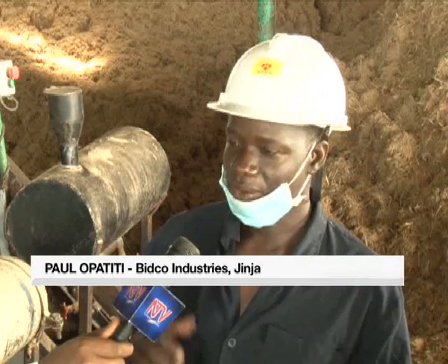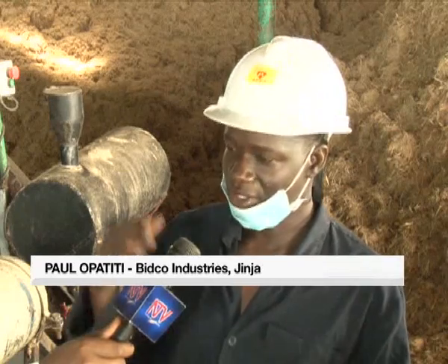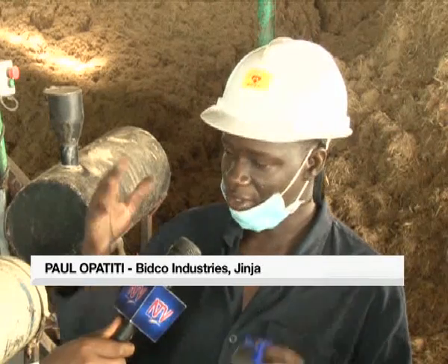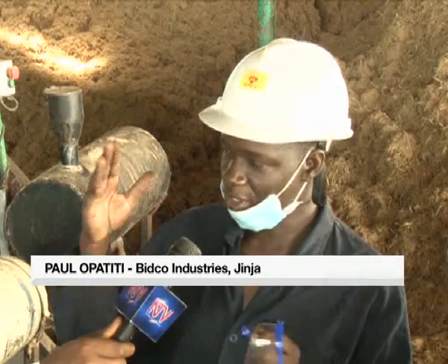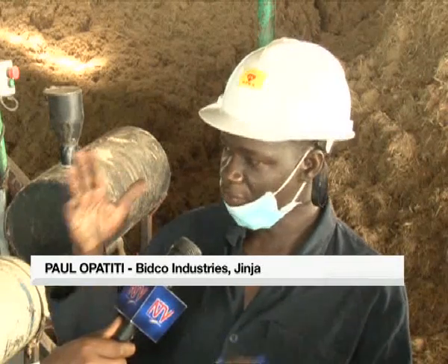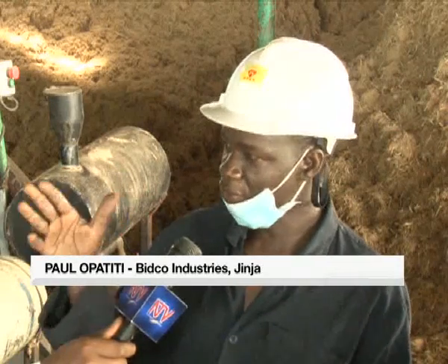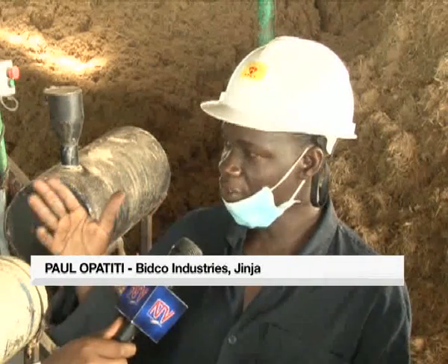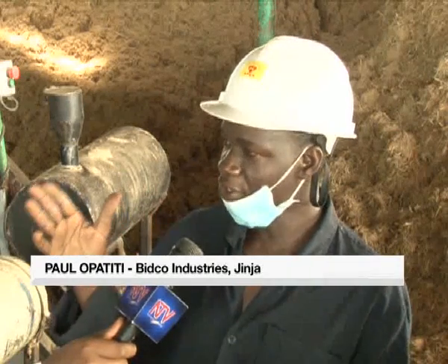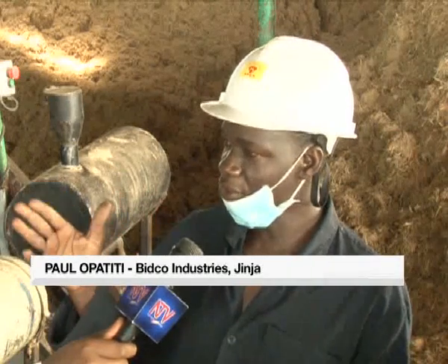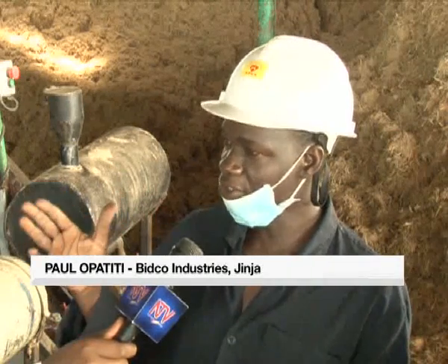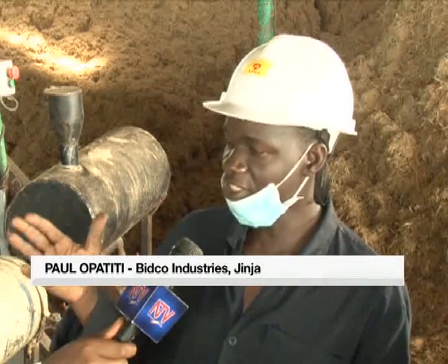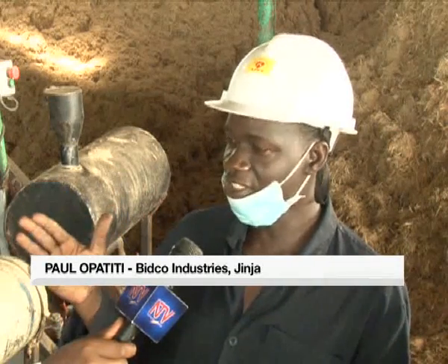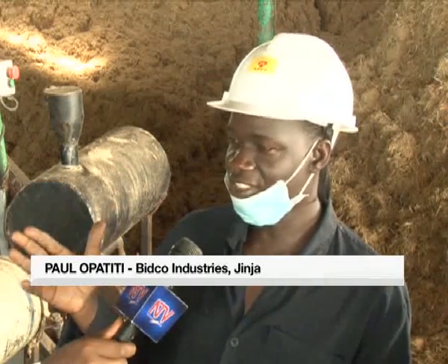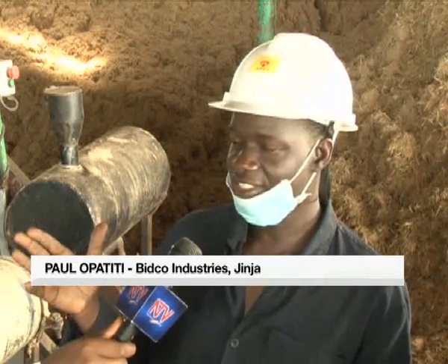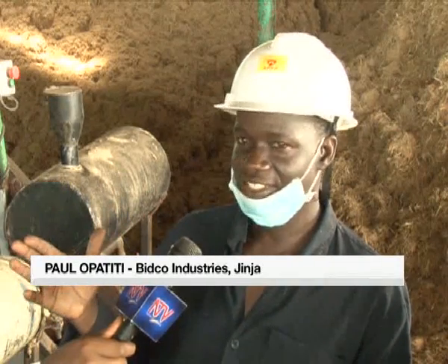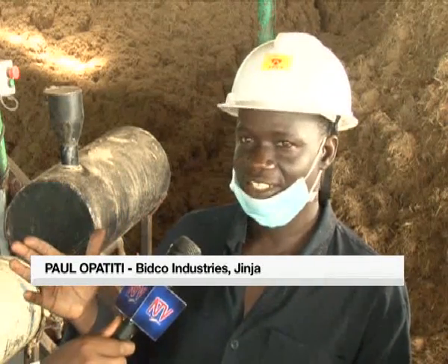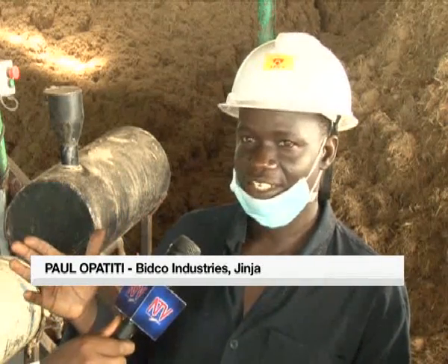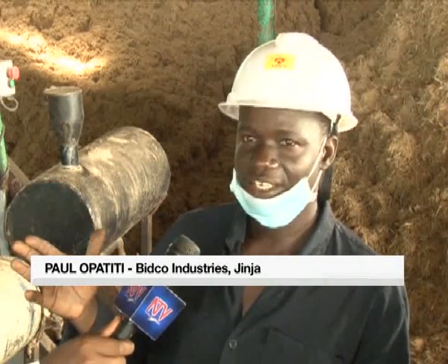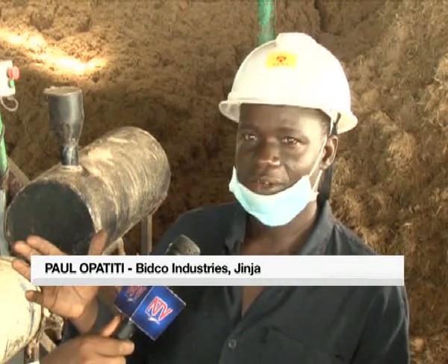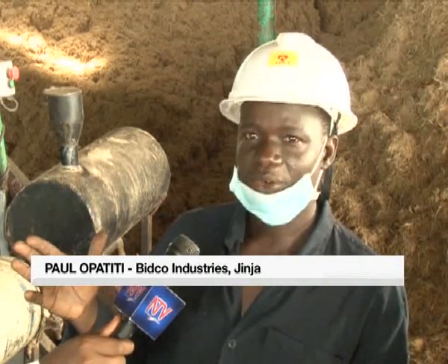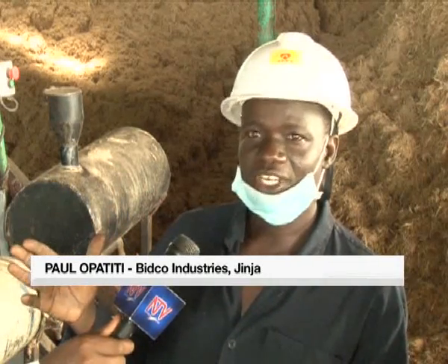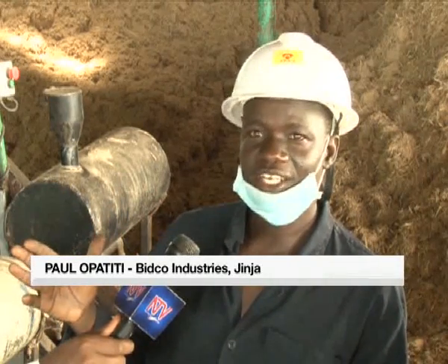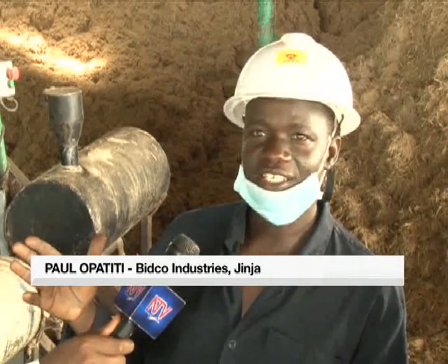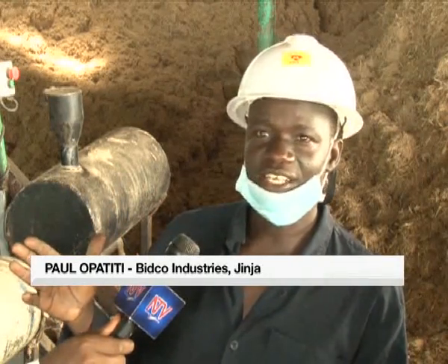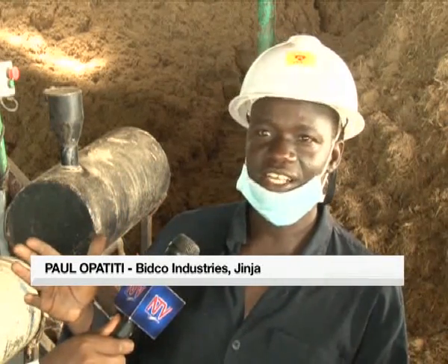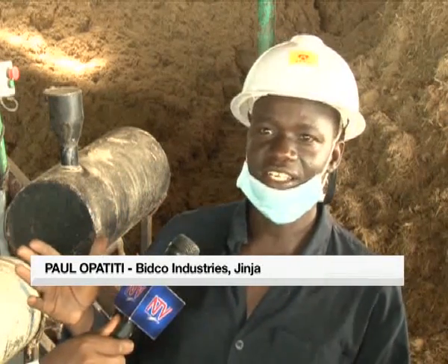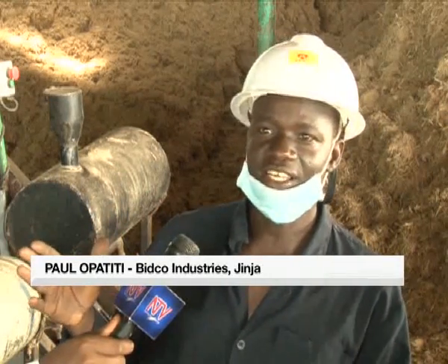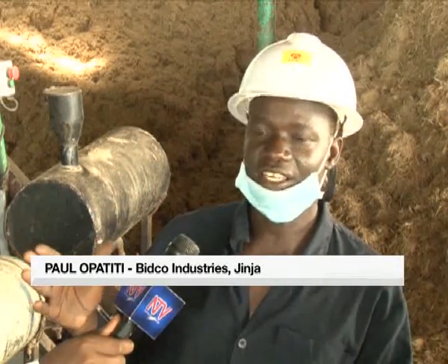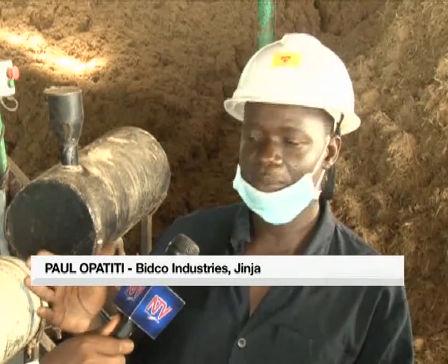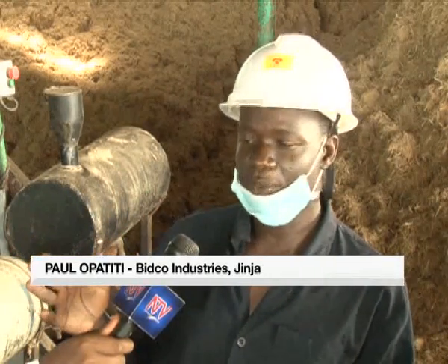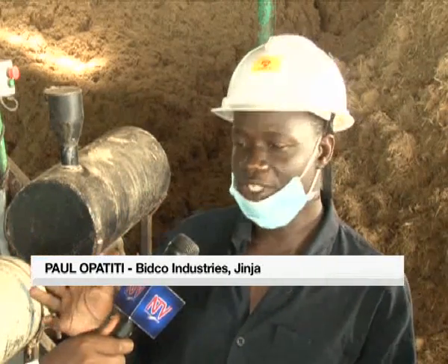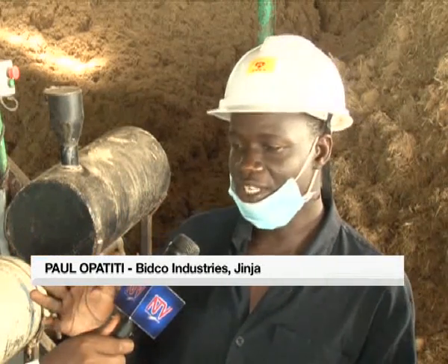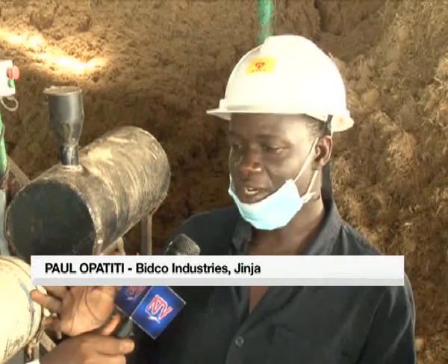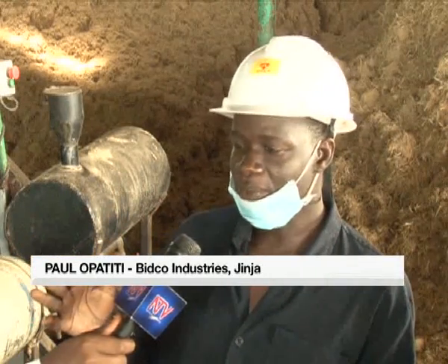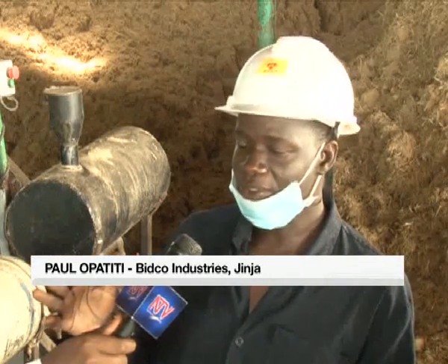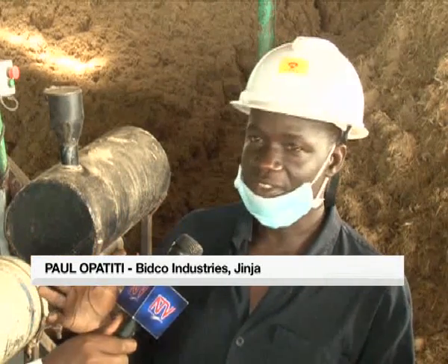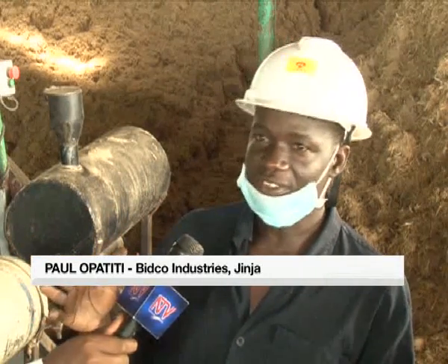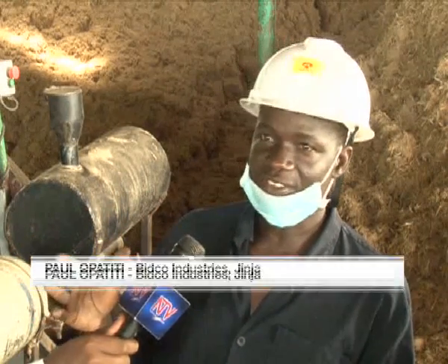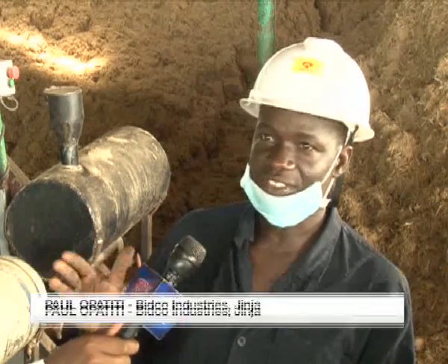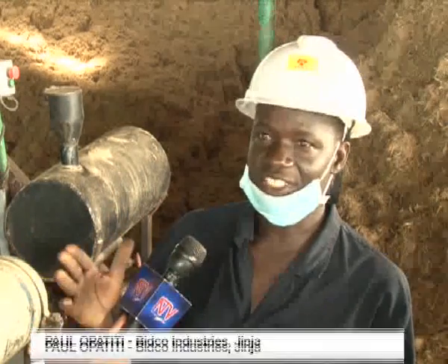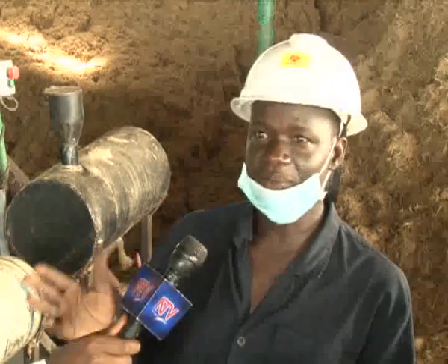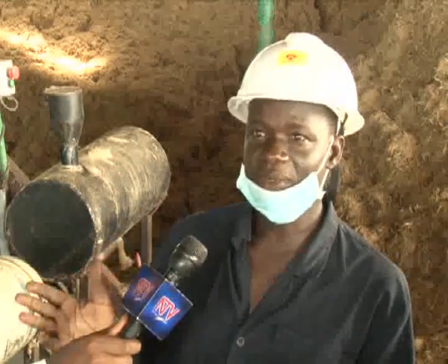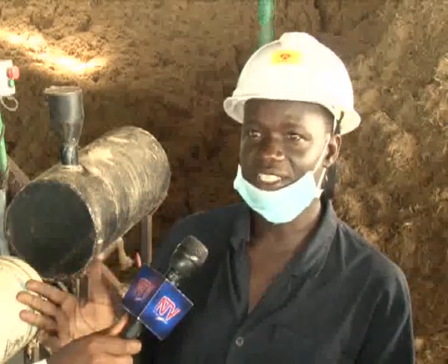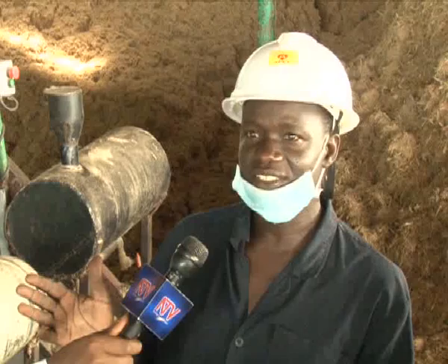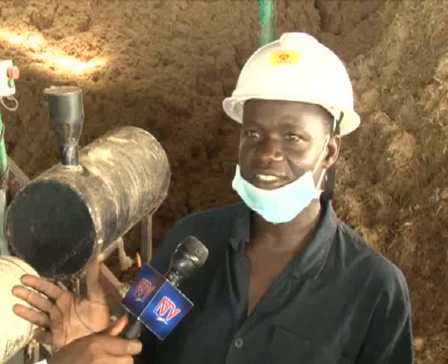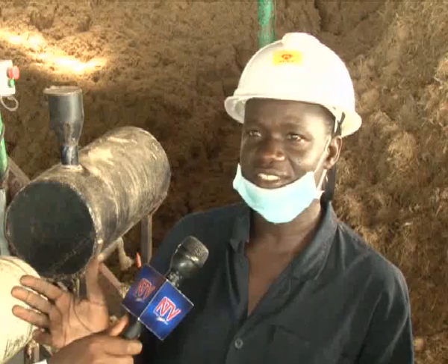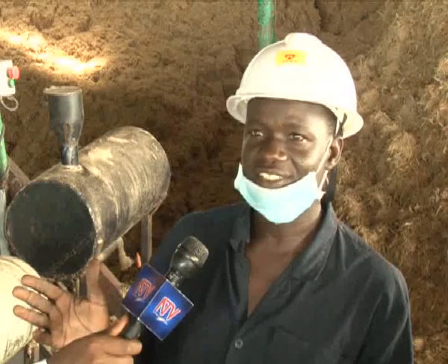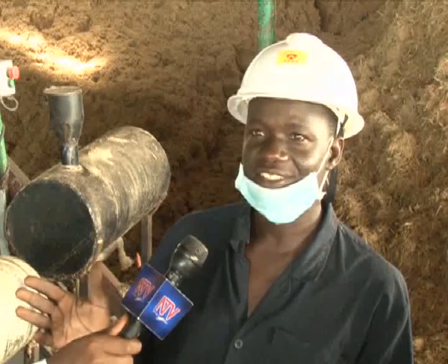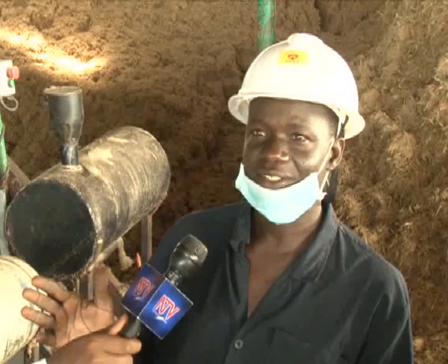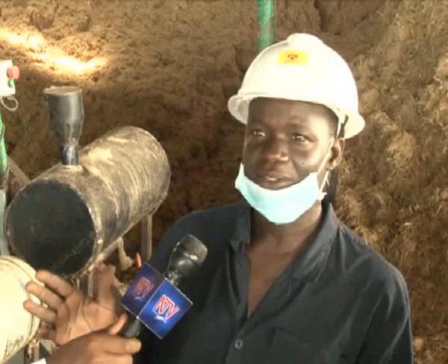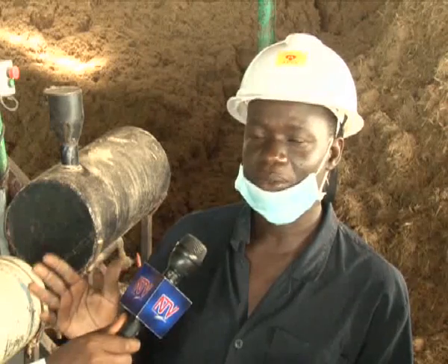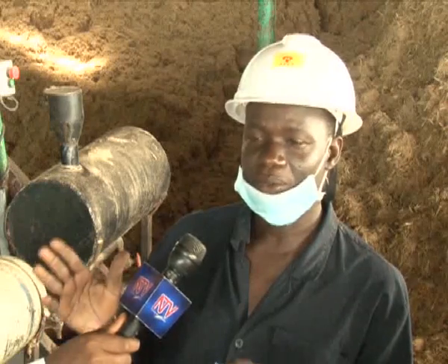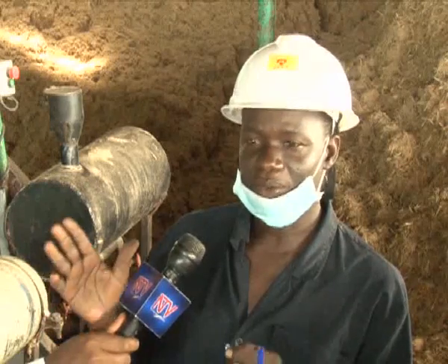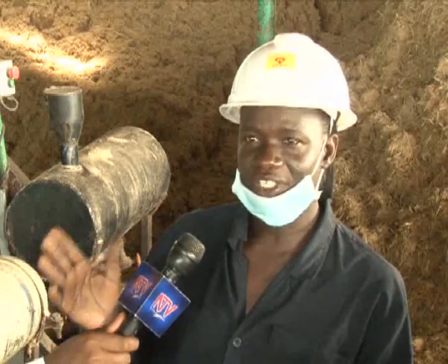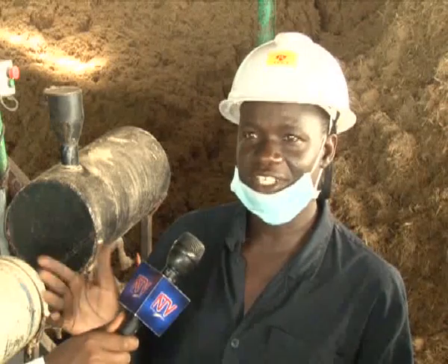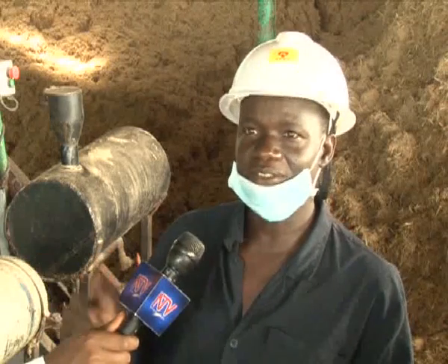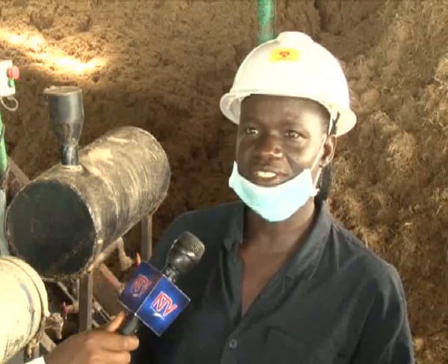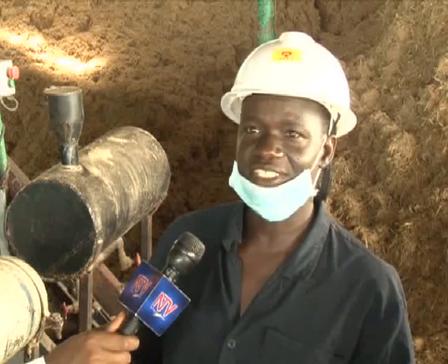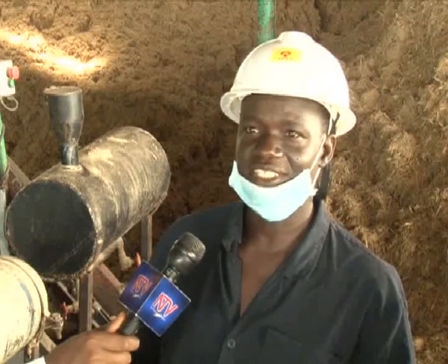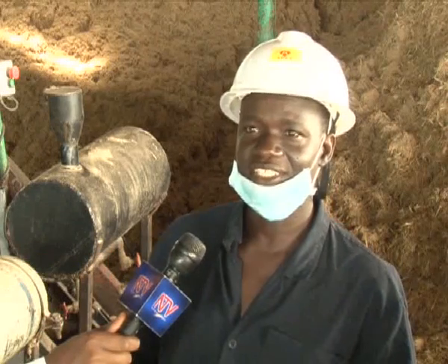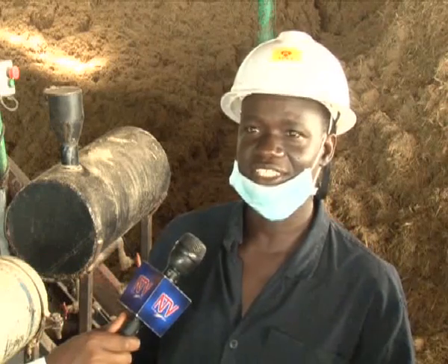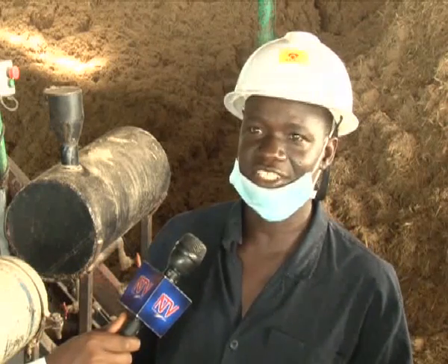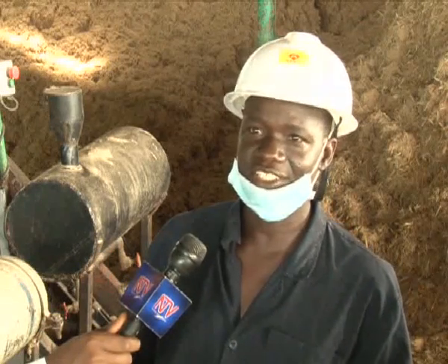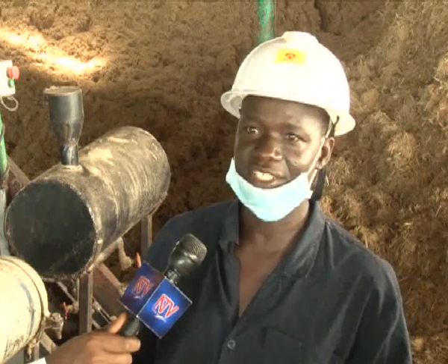If we use bagasse, we can run a boiler up to three months without a shutdown.